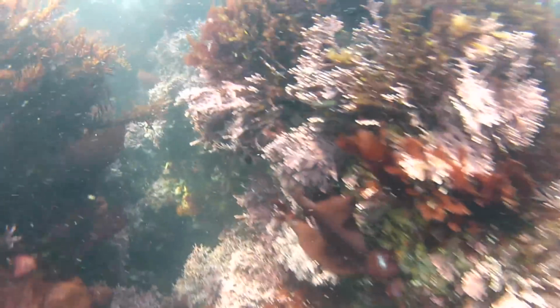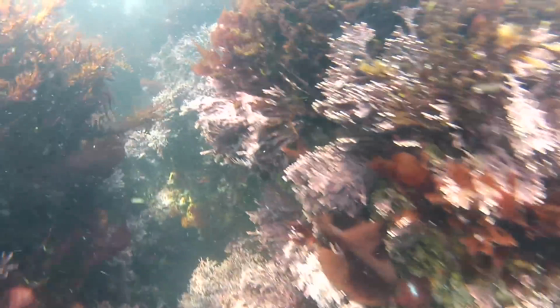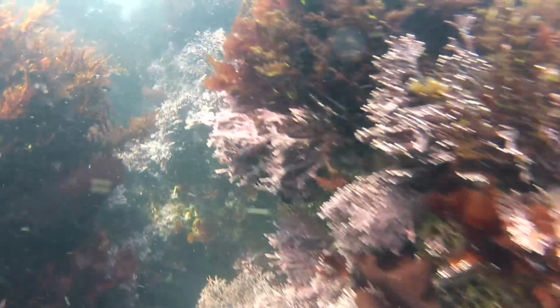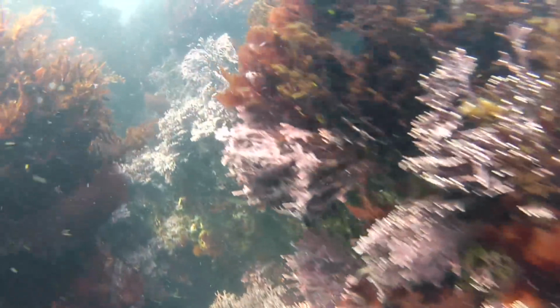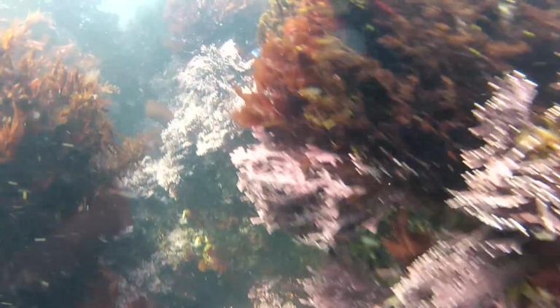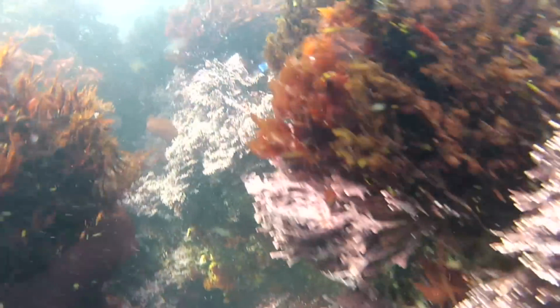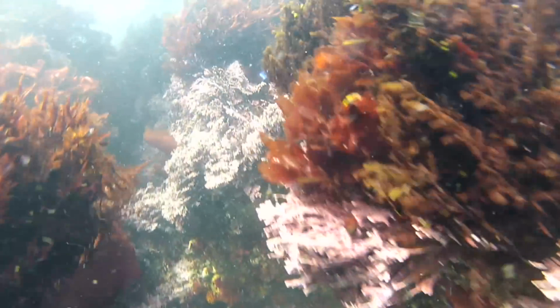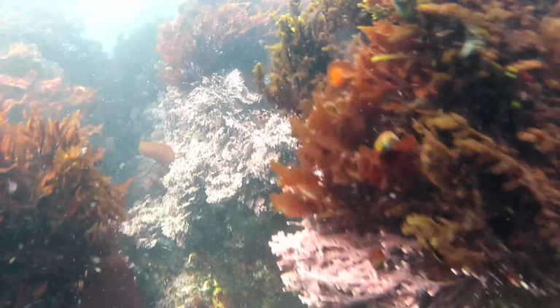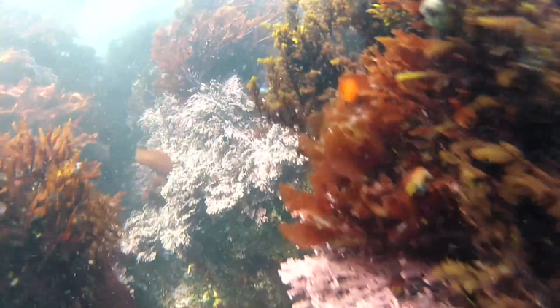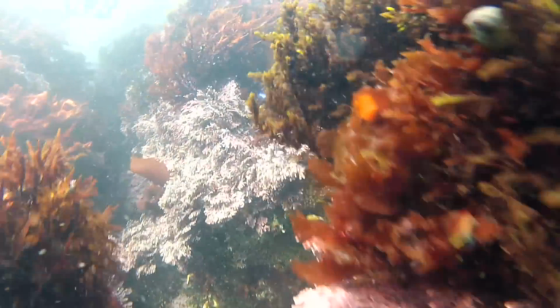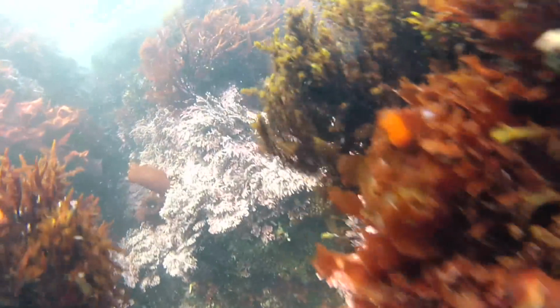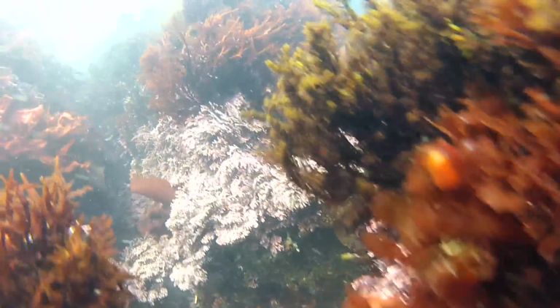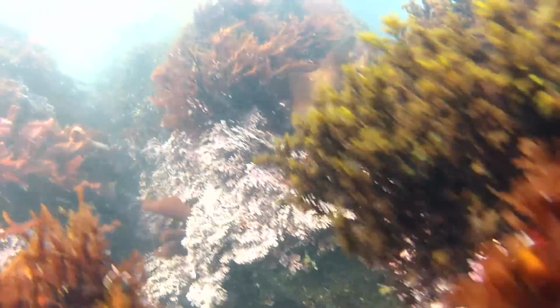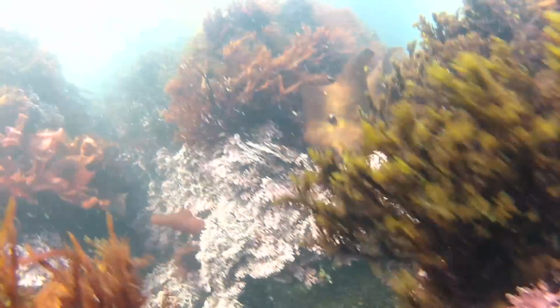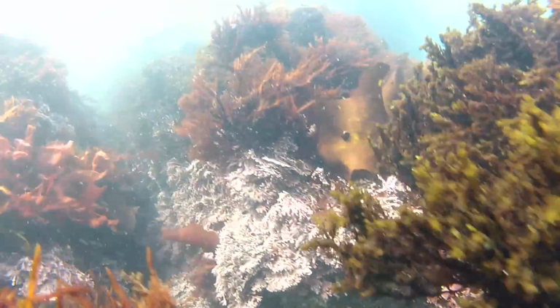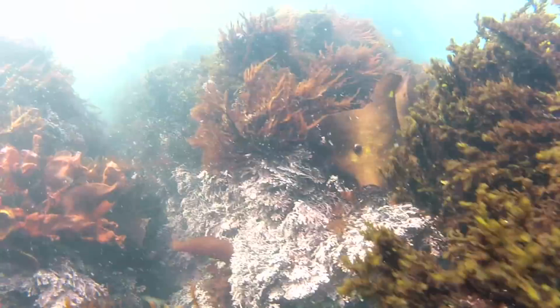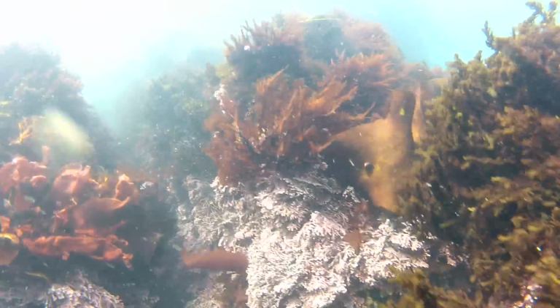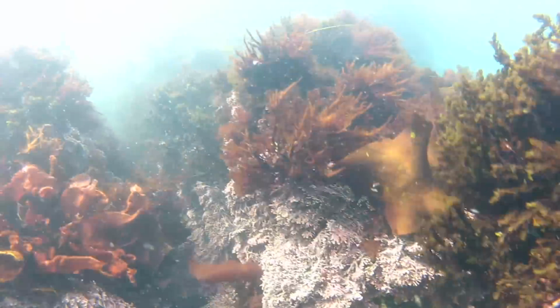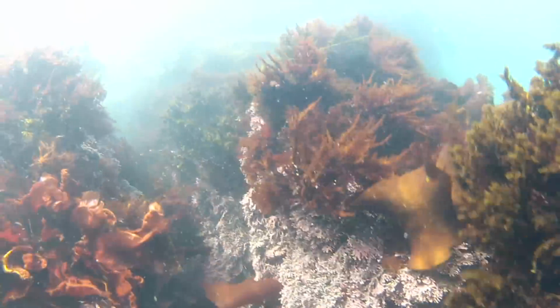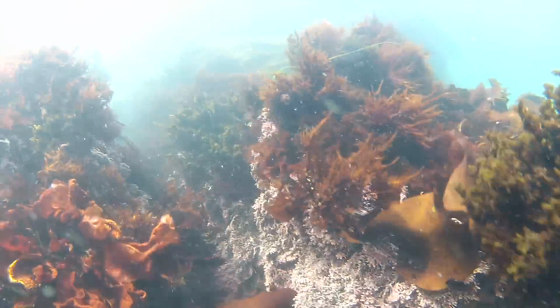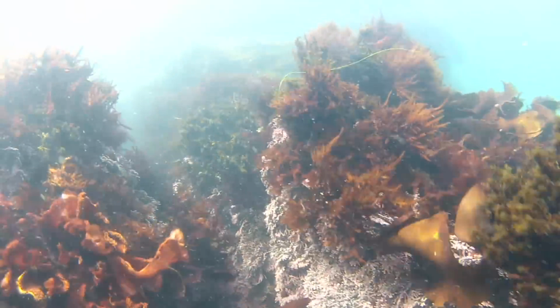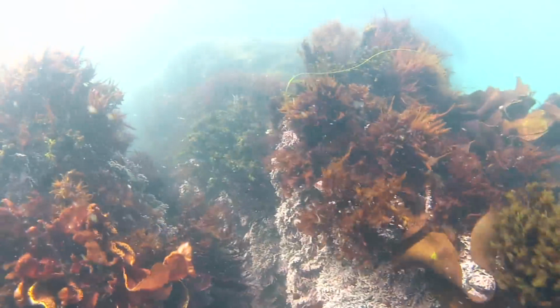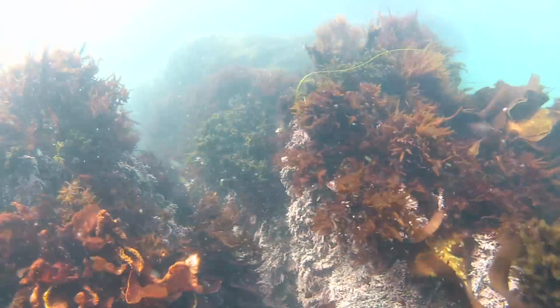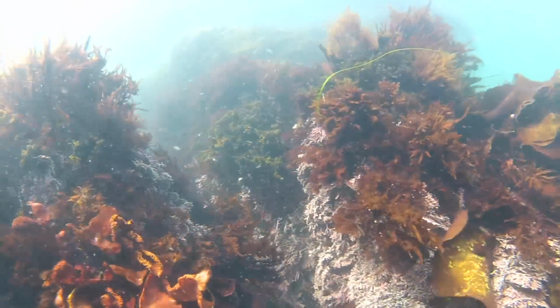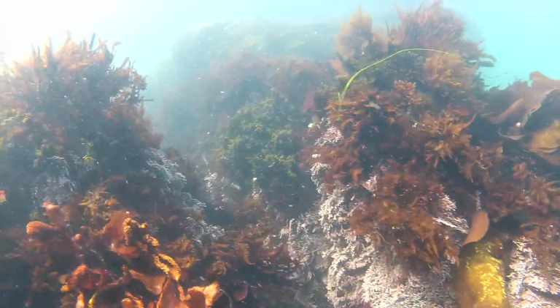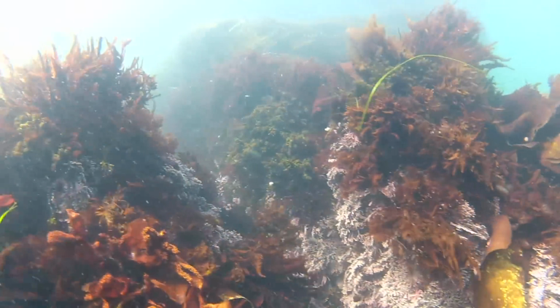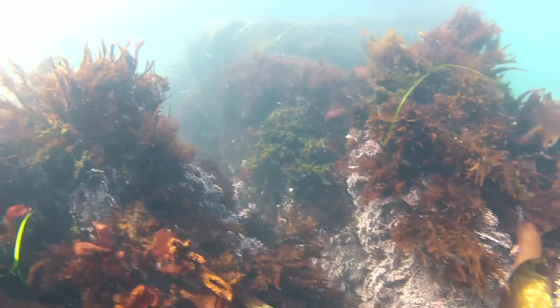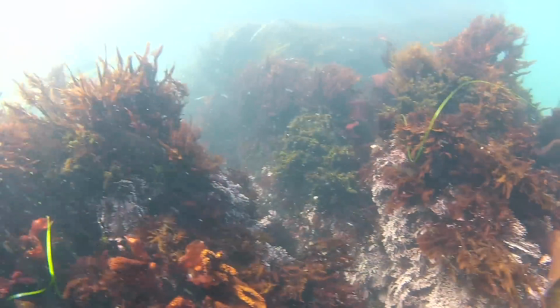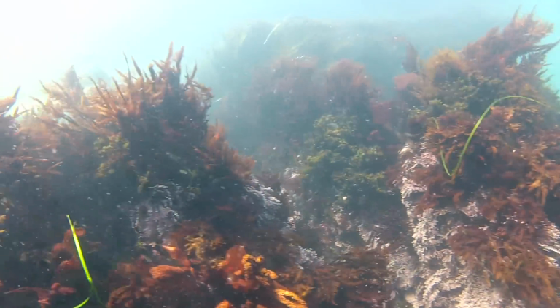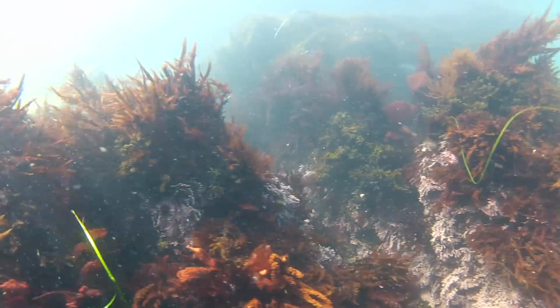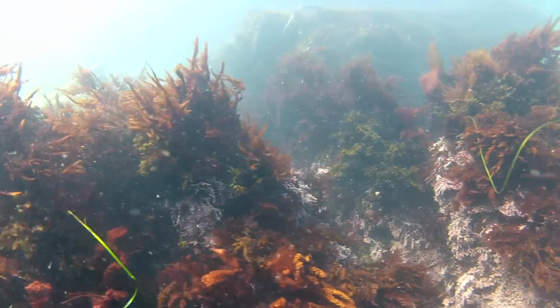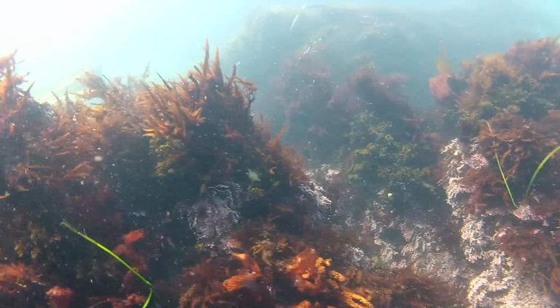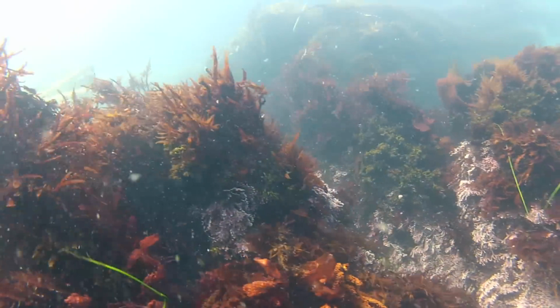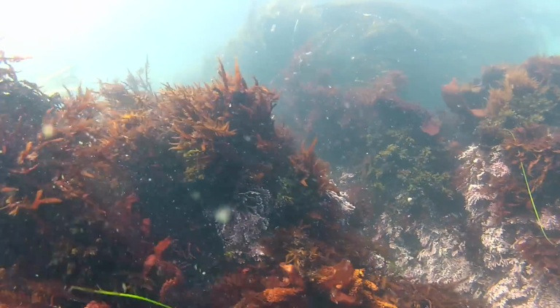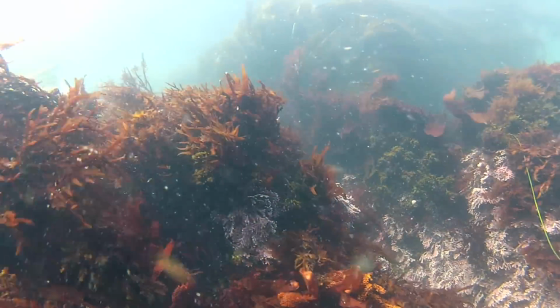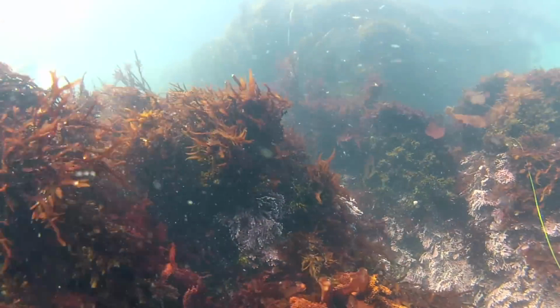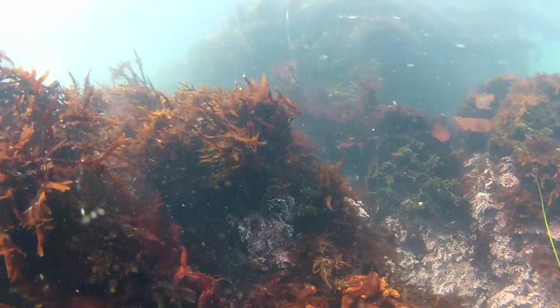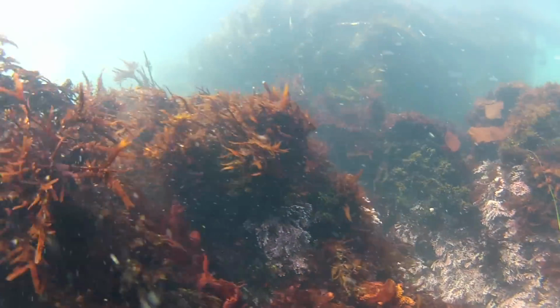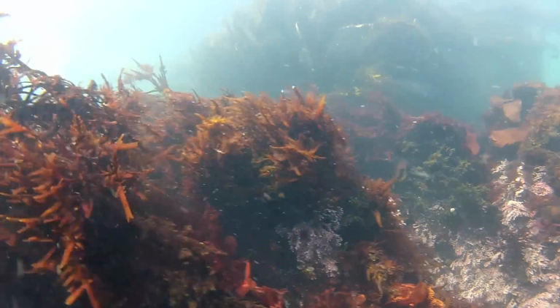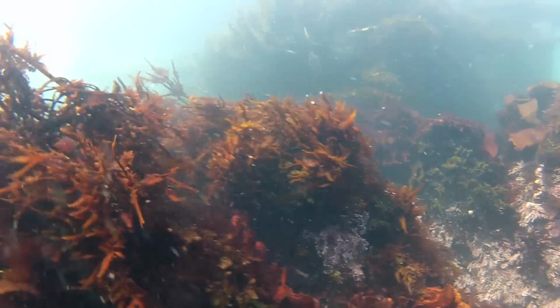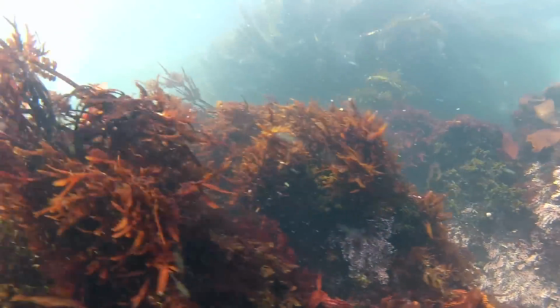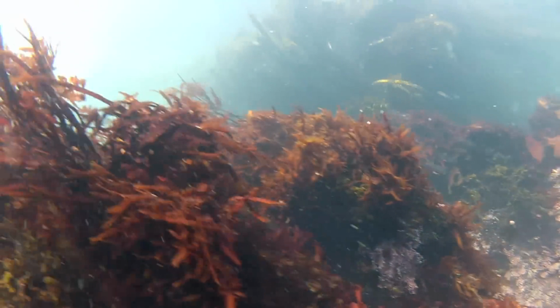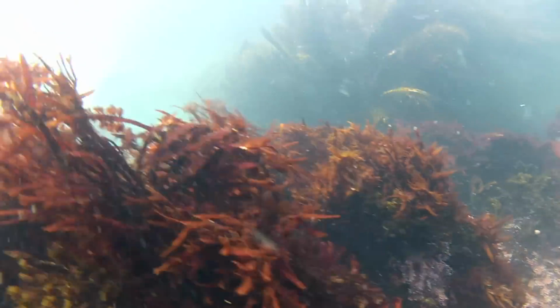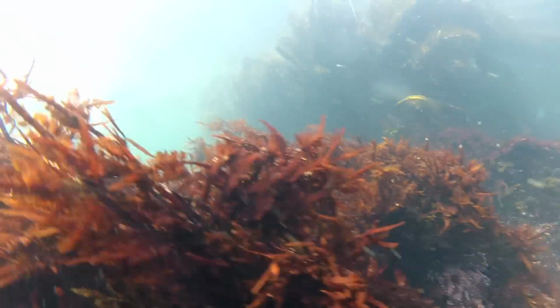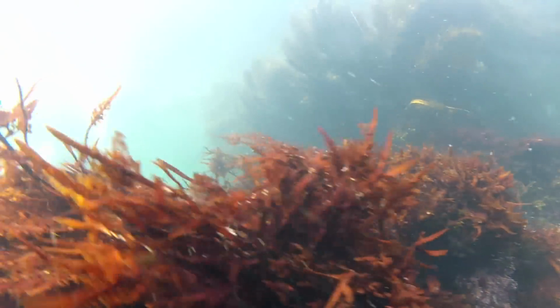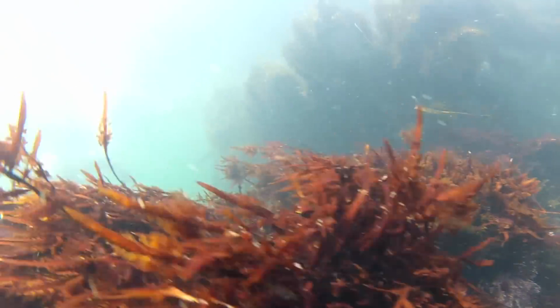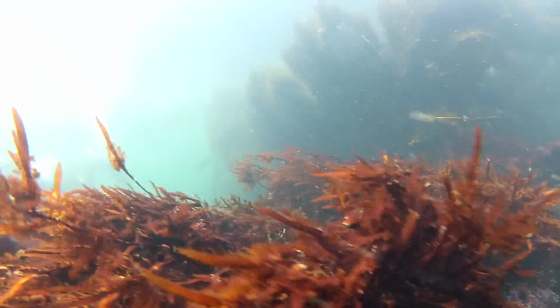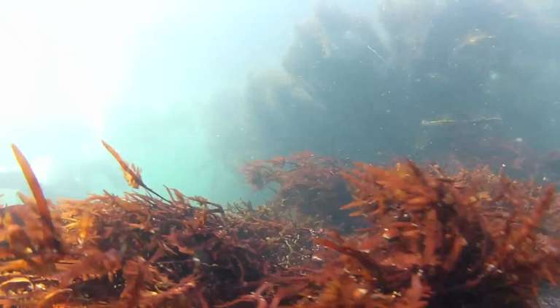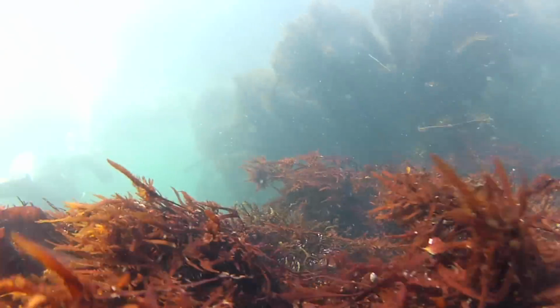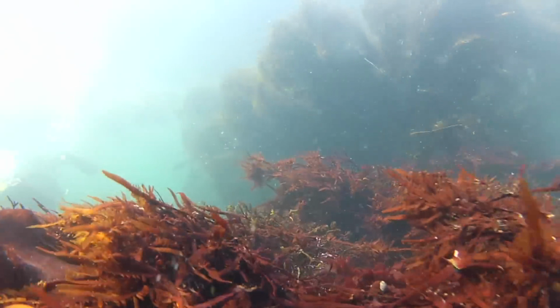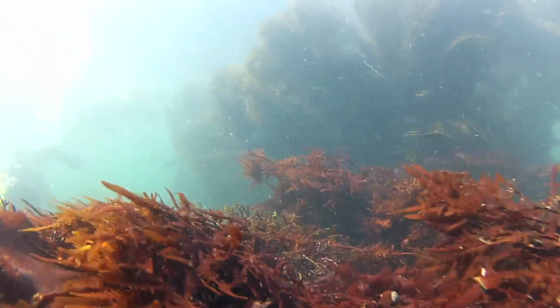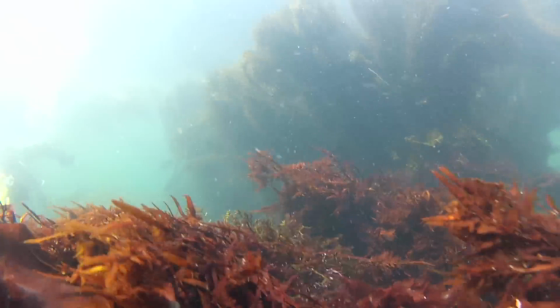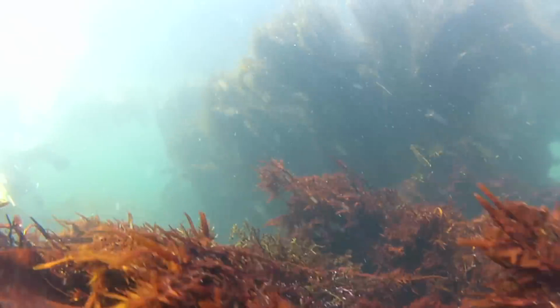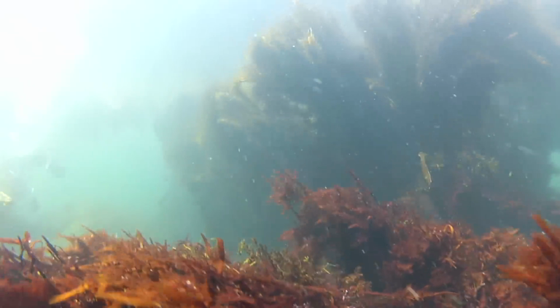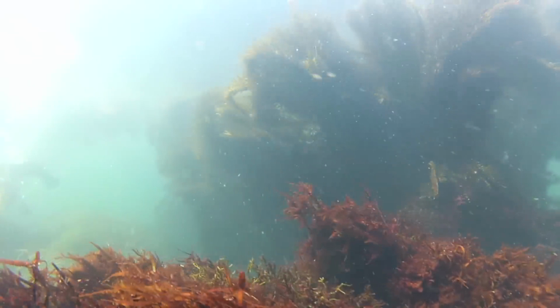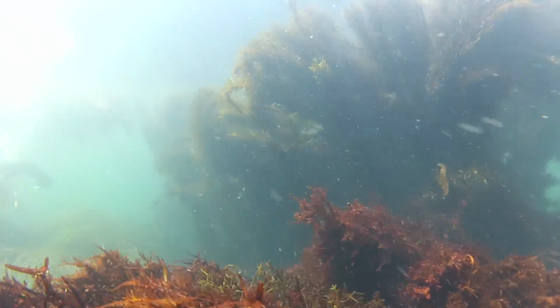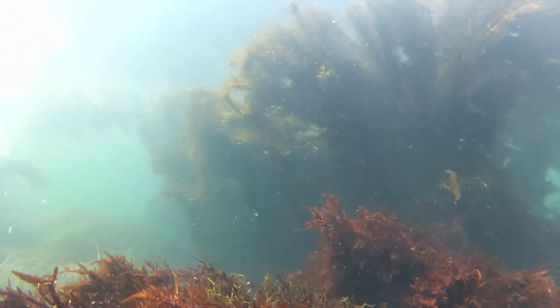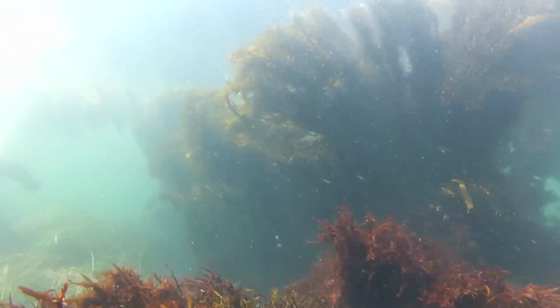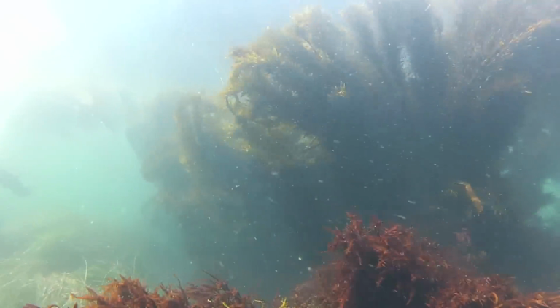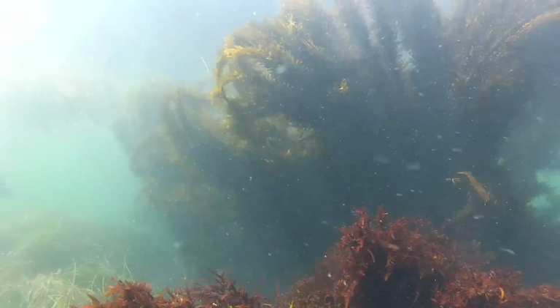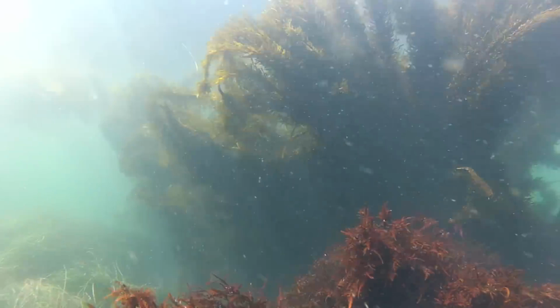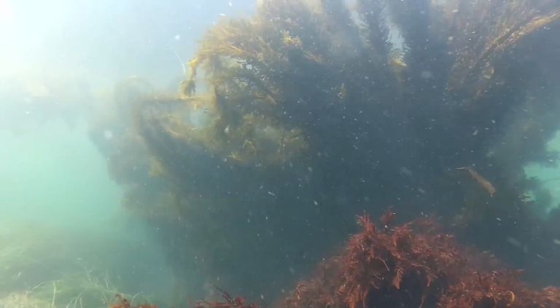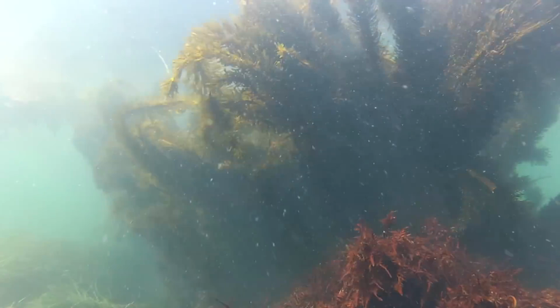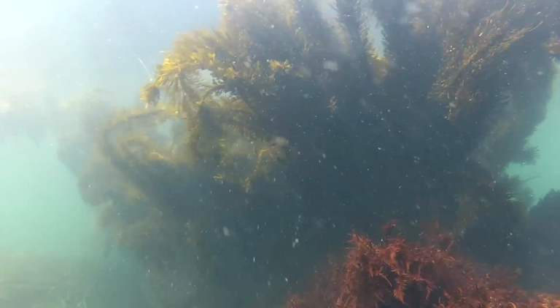You have white ascidians, and then you have some abalone, and then you have red and orange coral and algae.